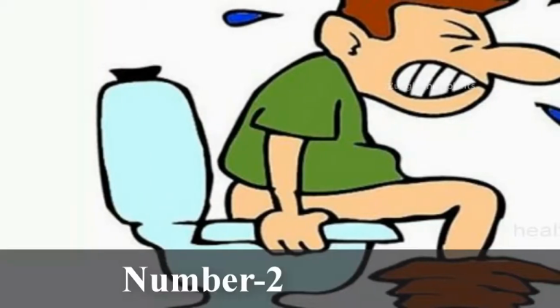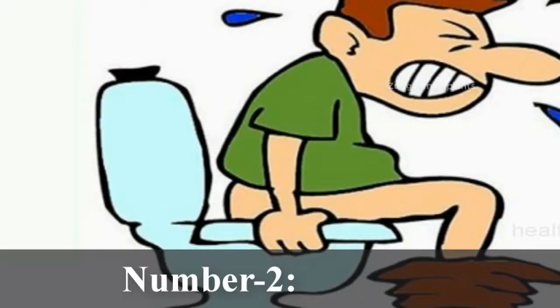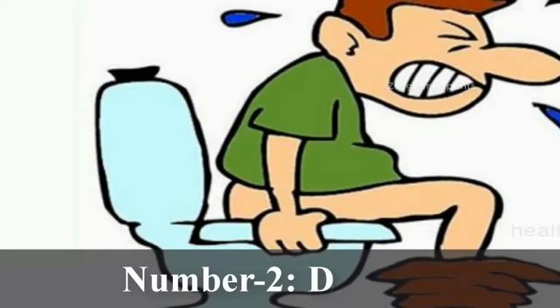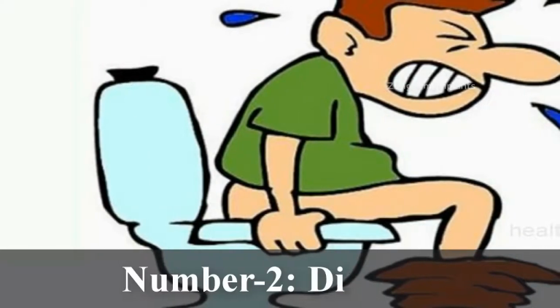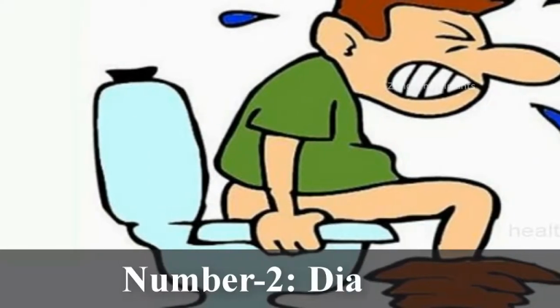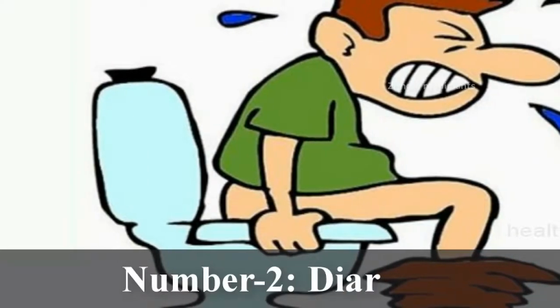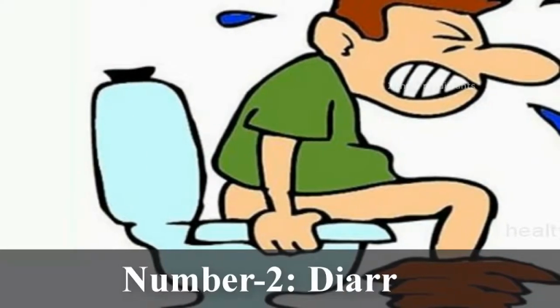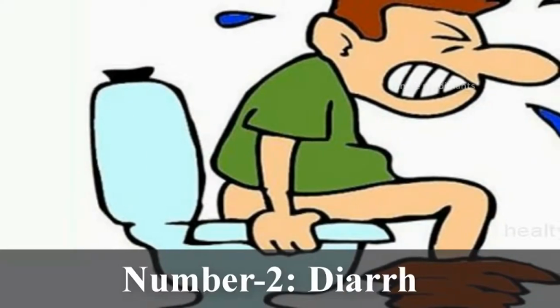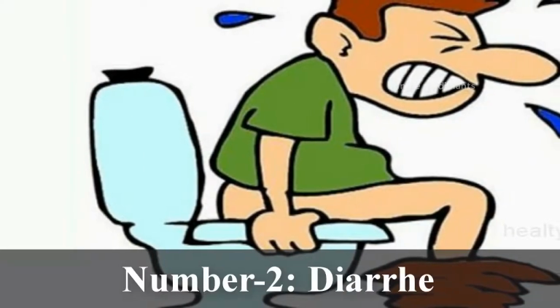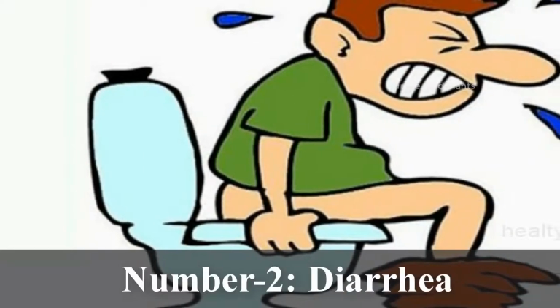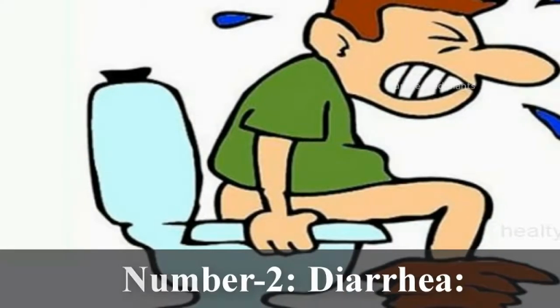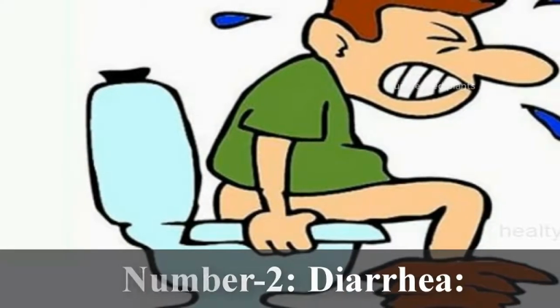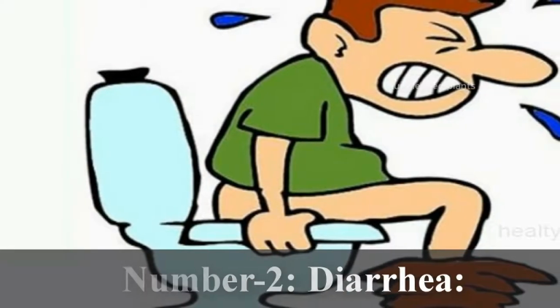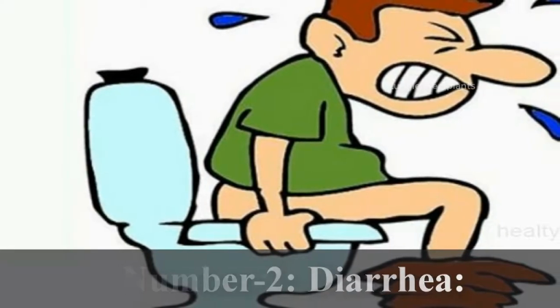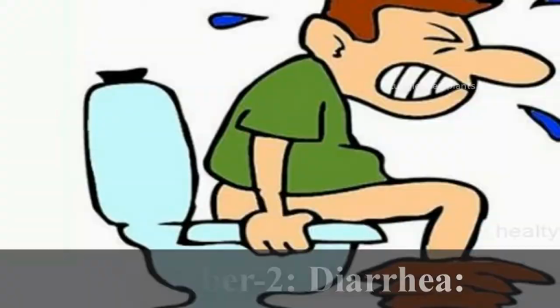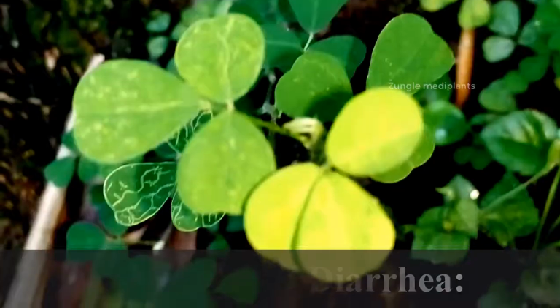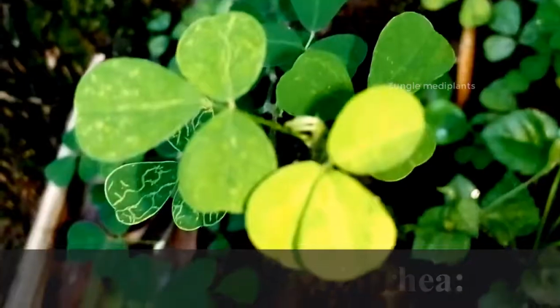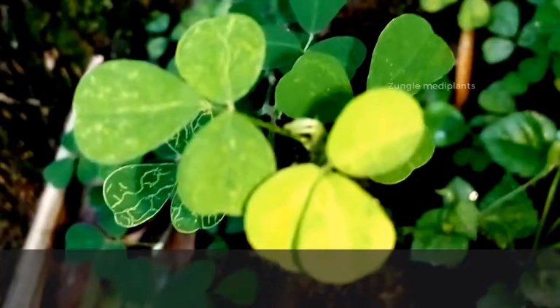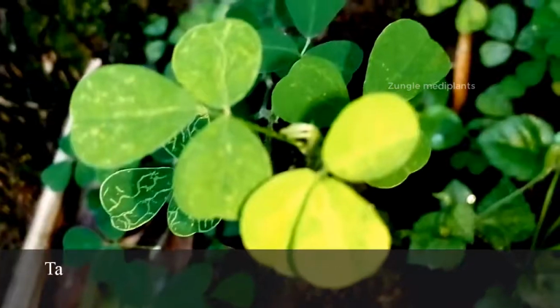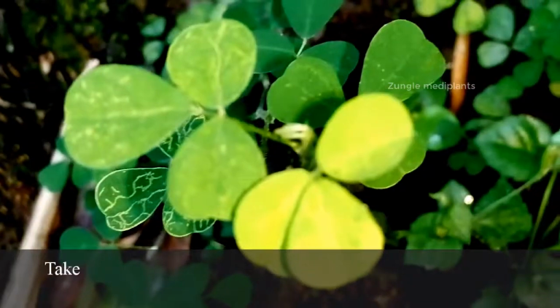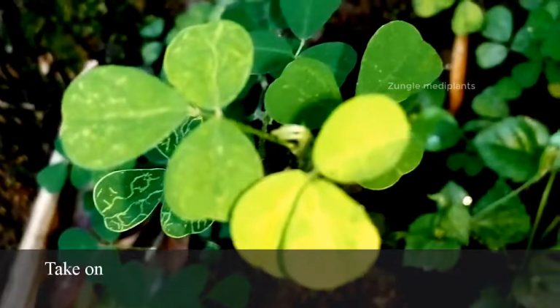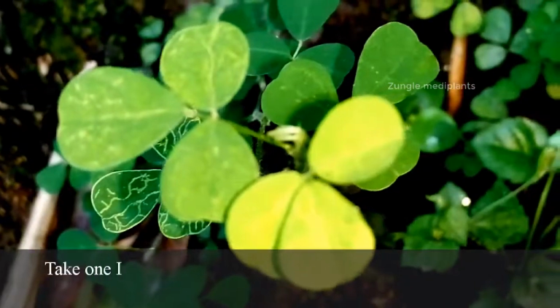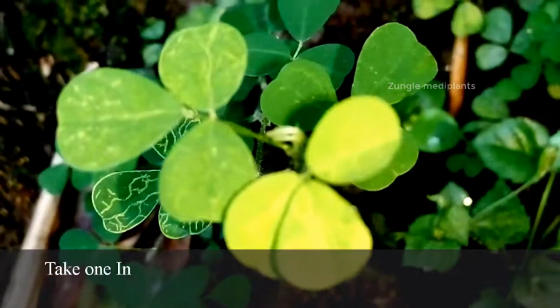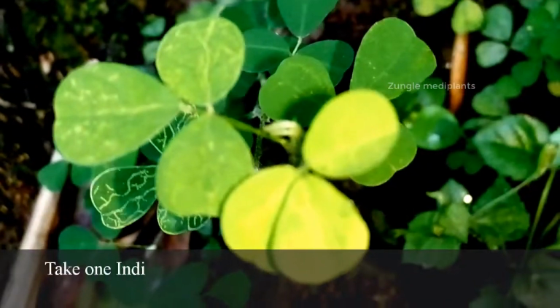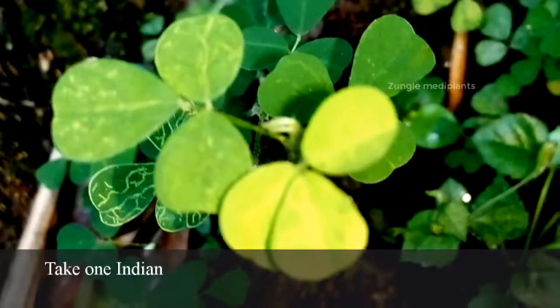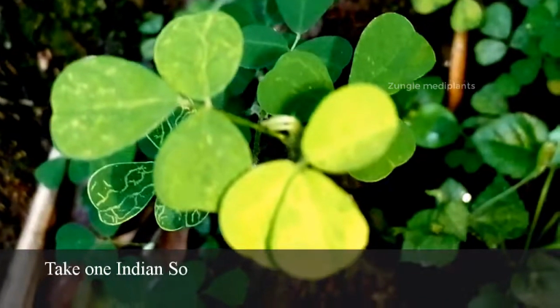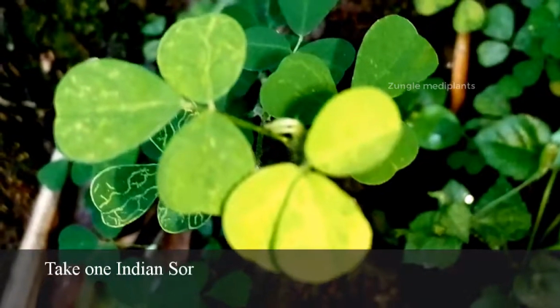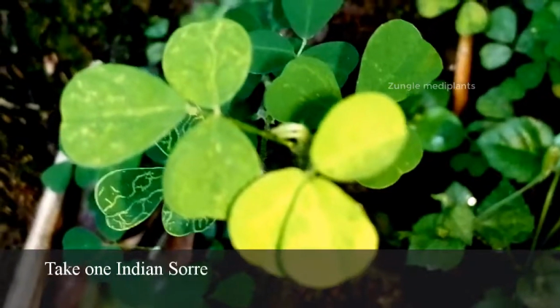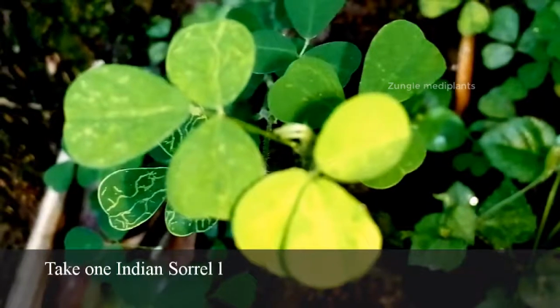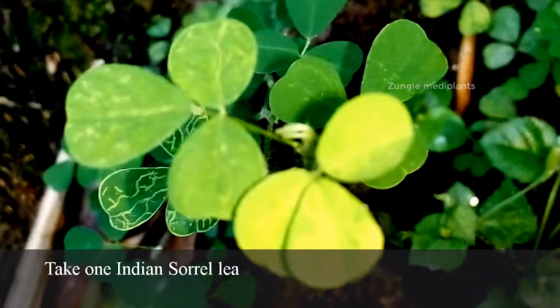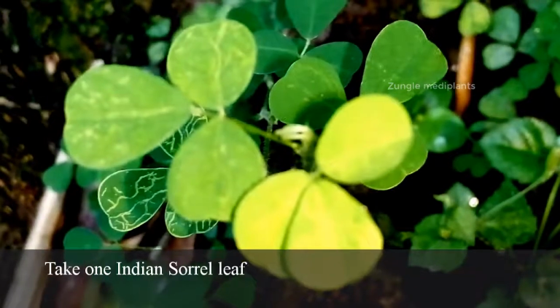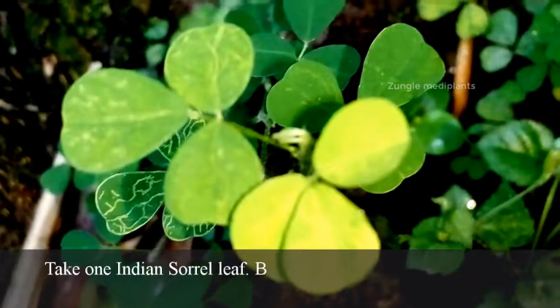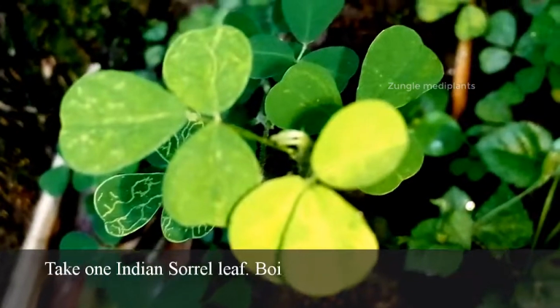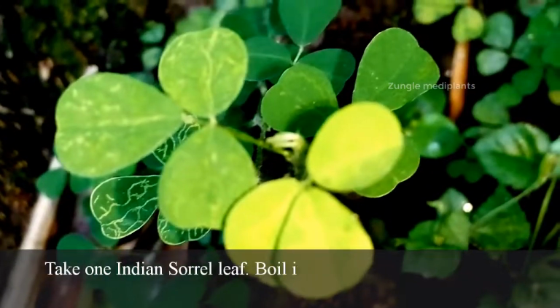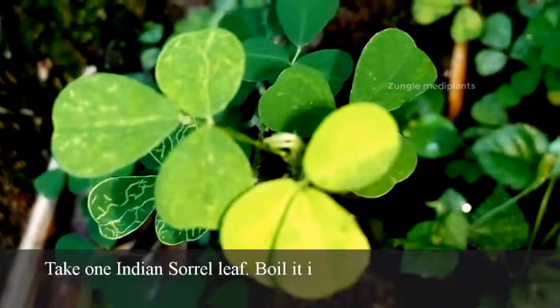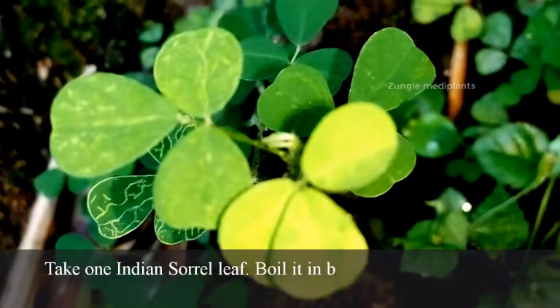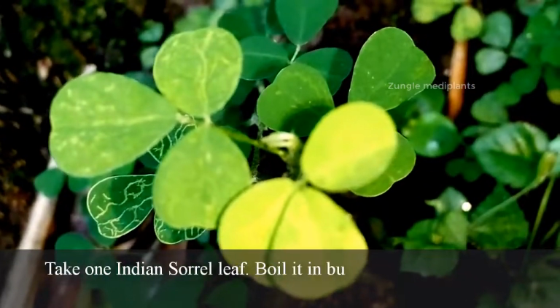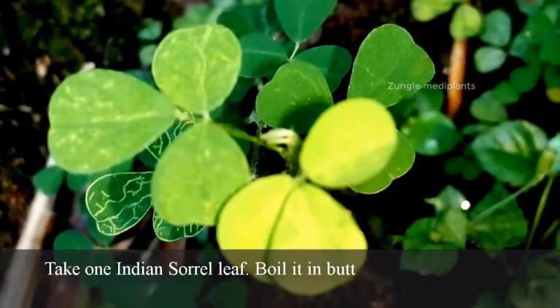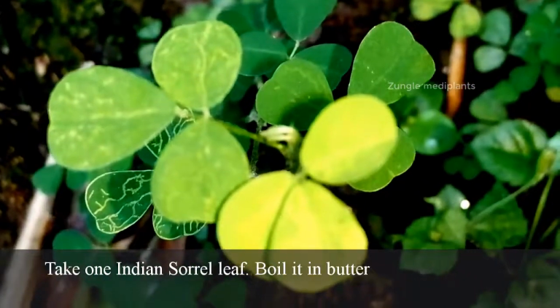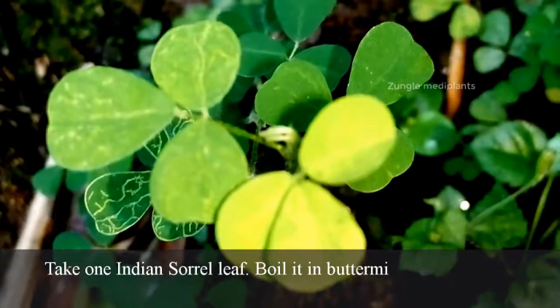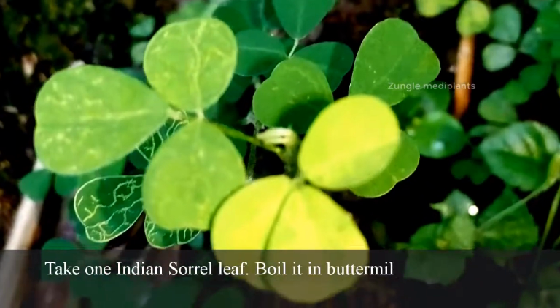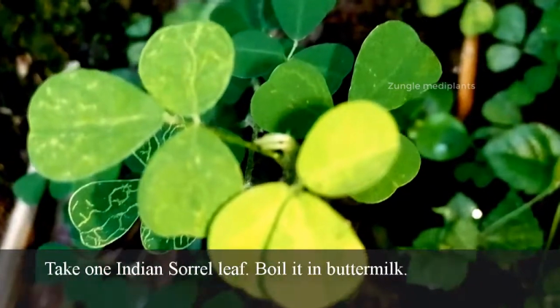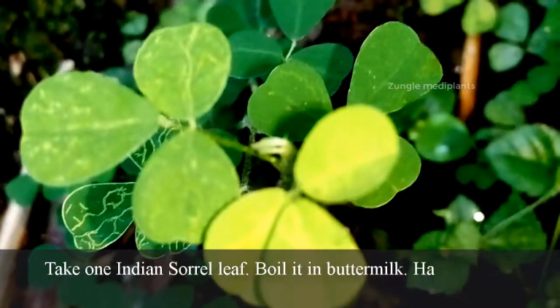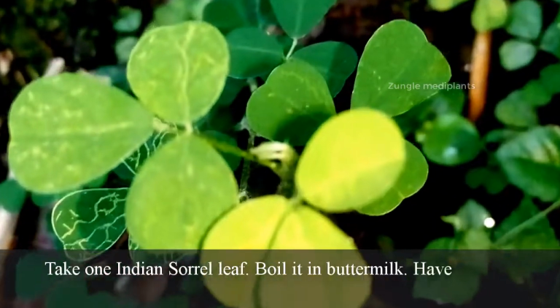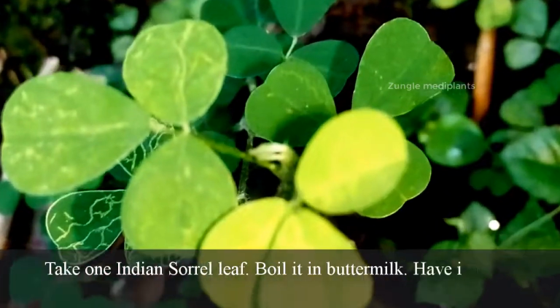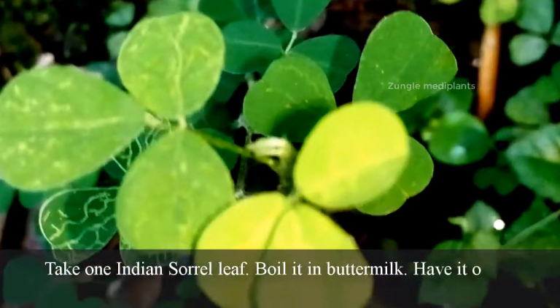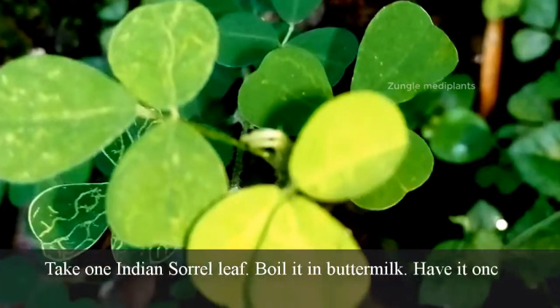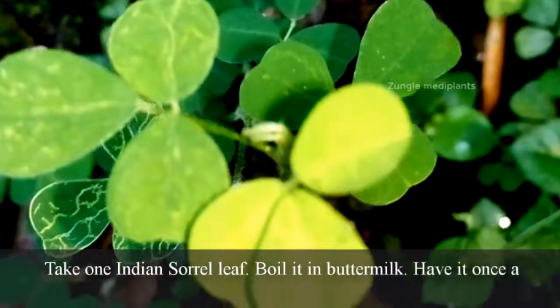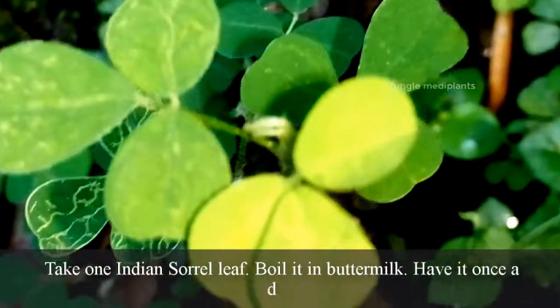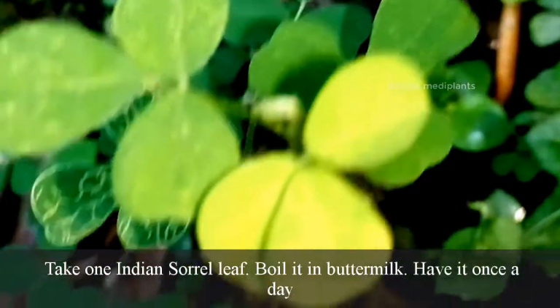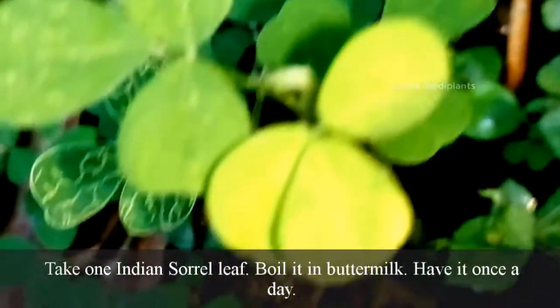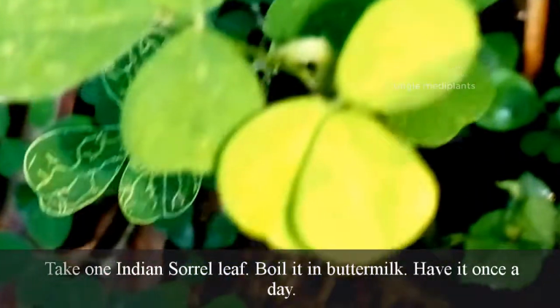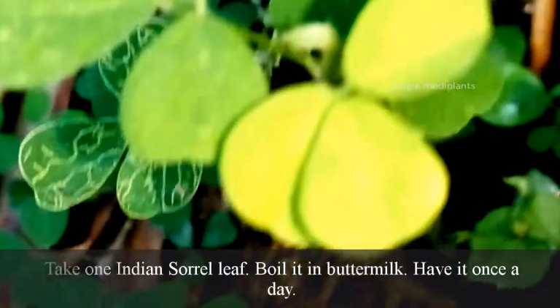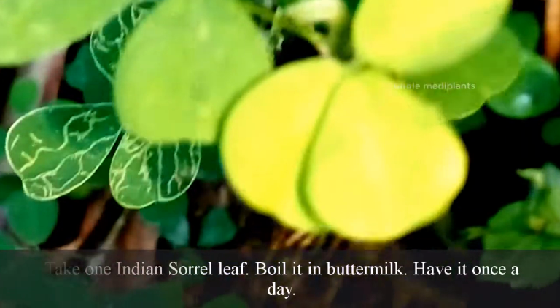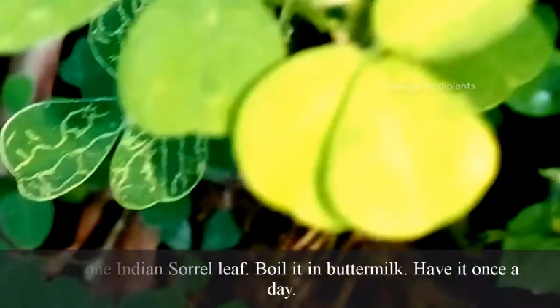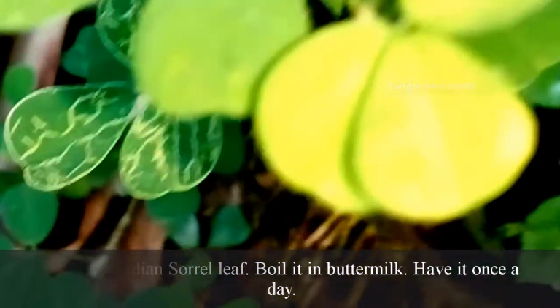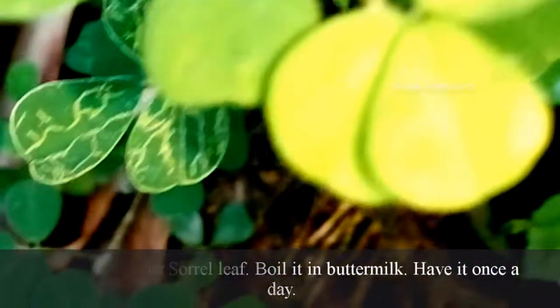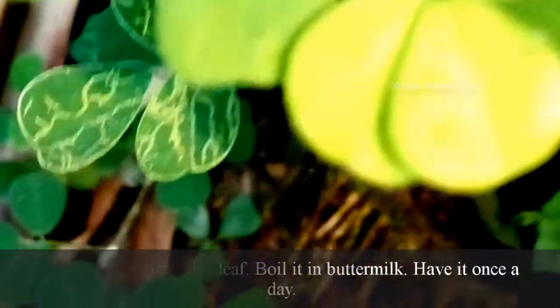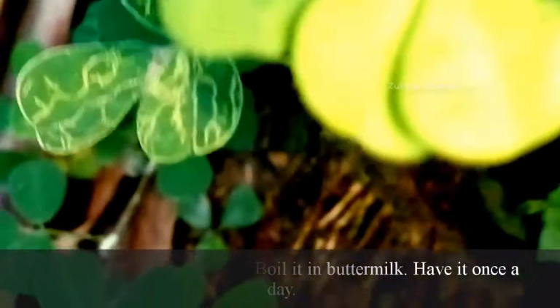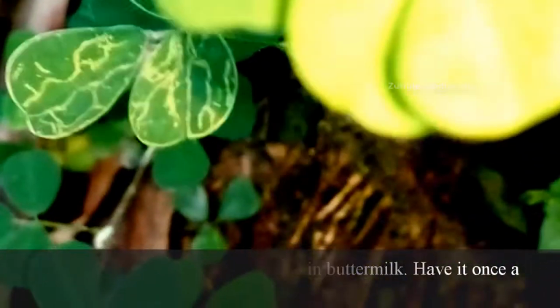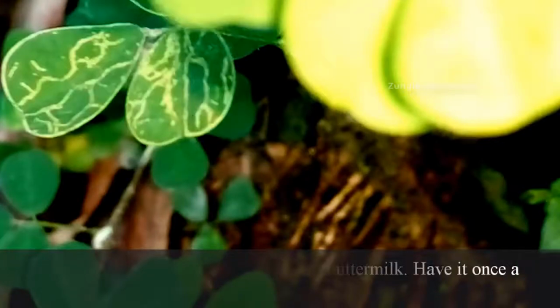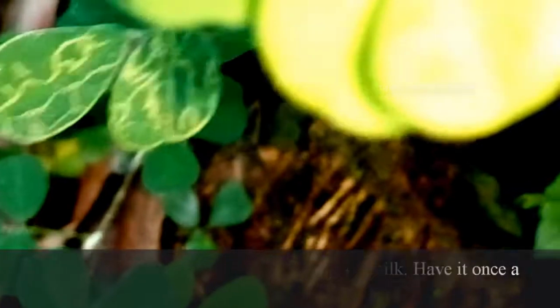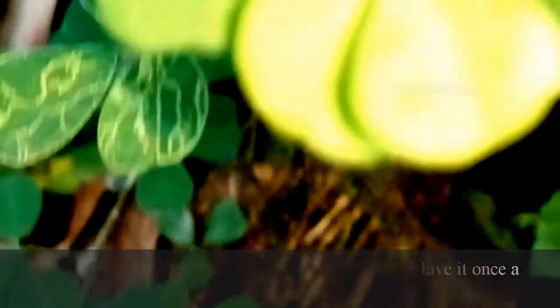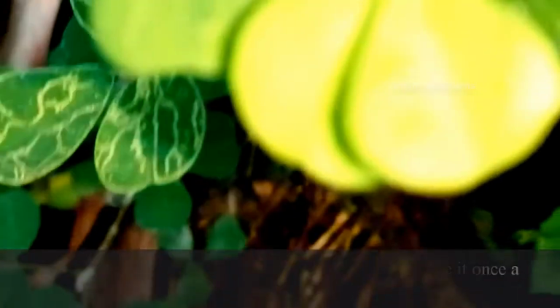Number 2. Diarrhea: Take one Indian sorrel leaf, boil it in buttermilk, and have it once a day.